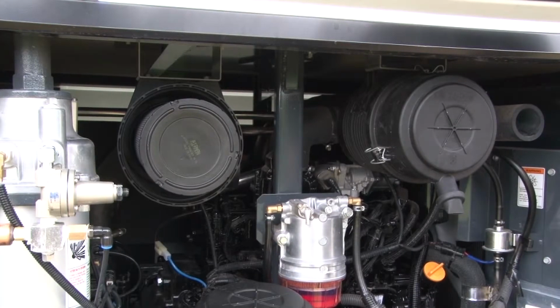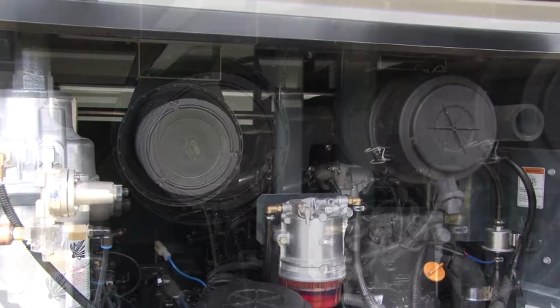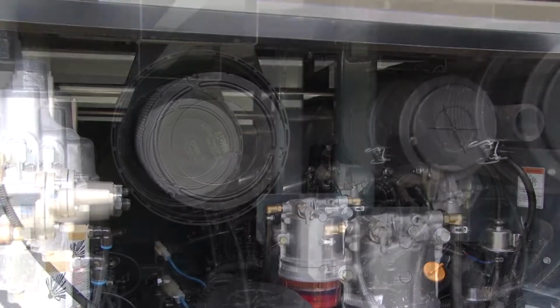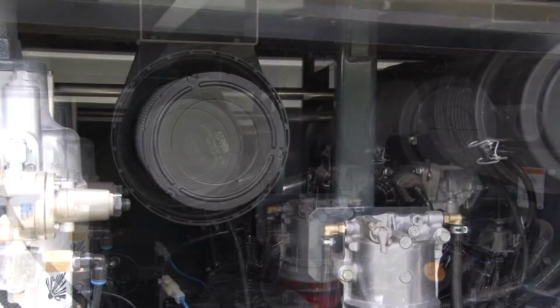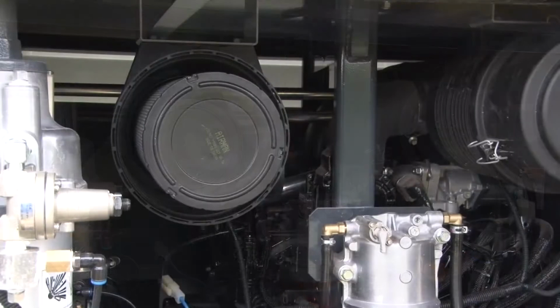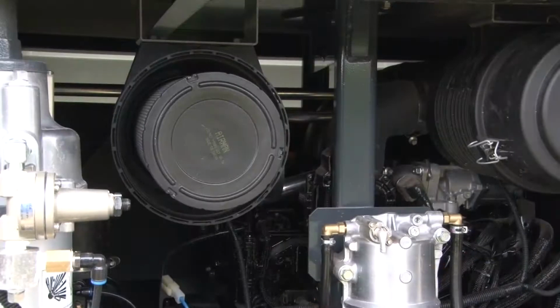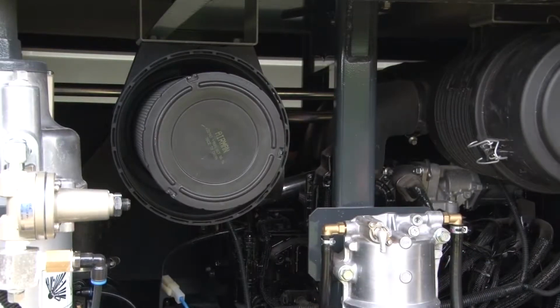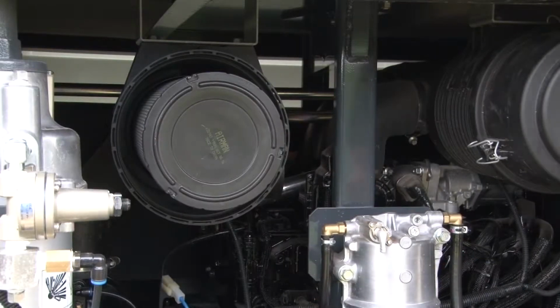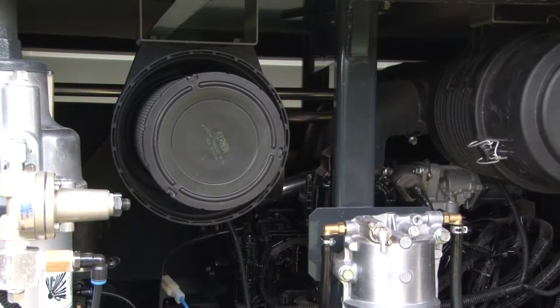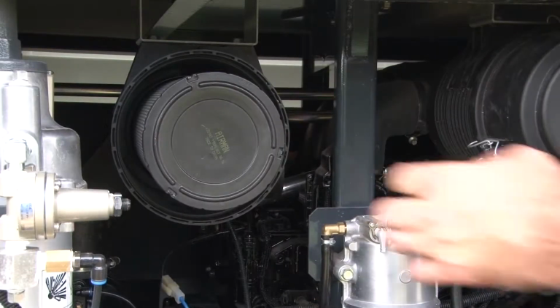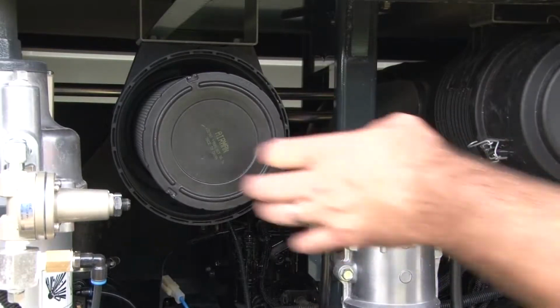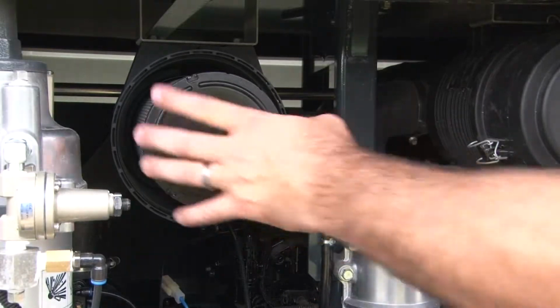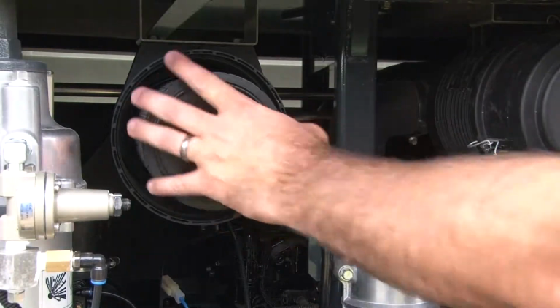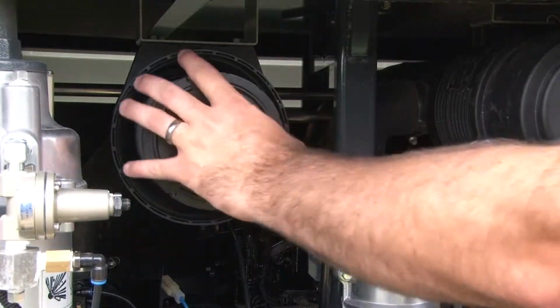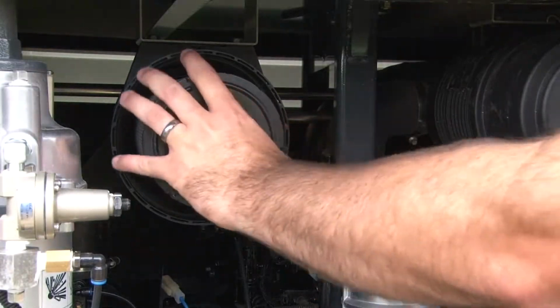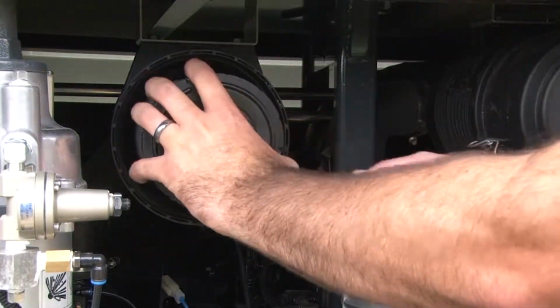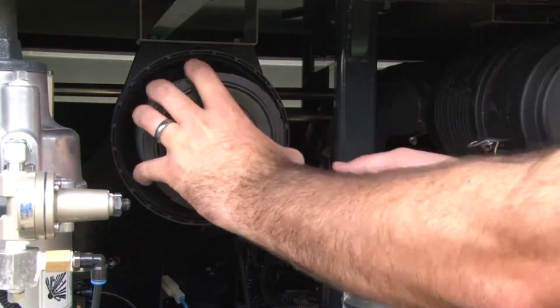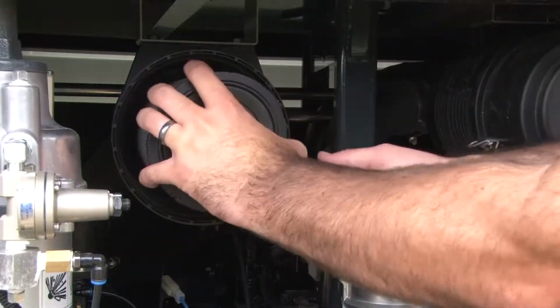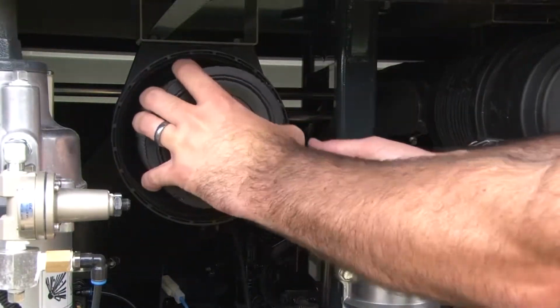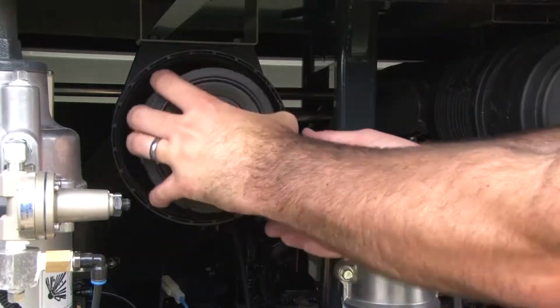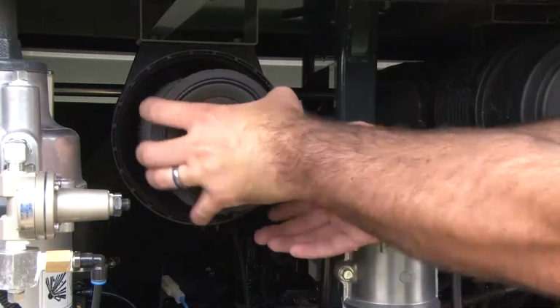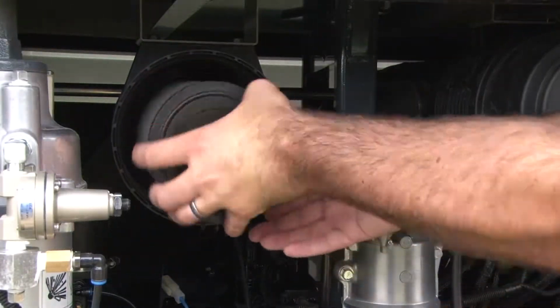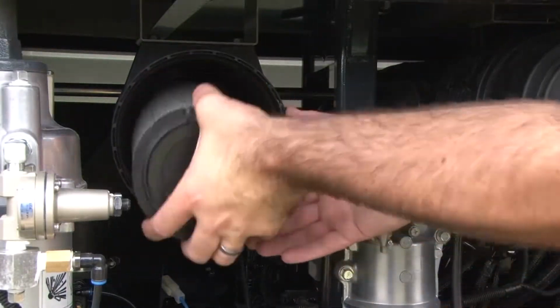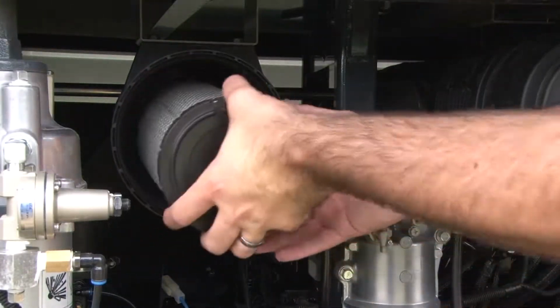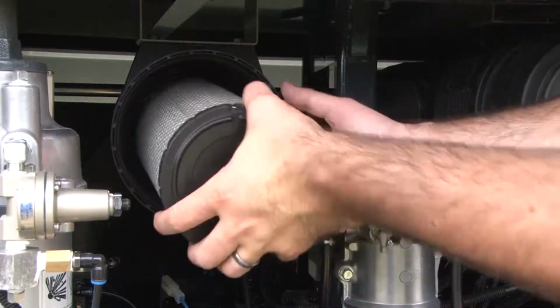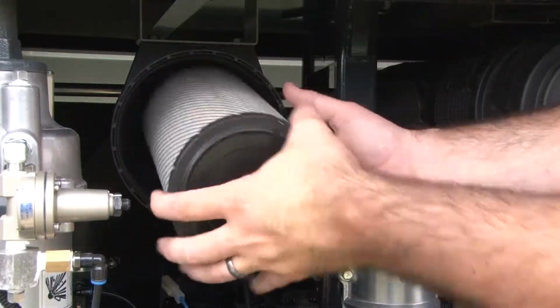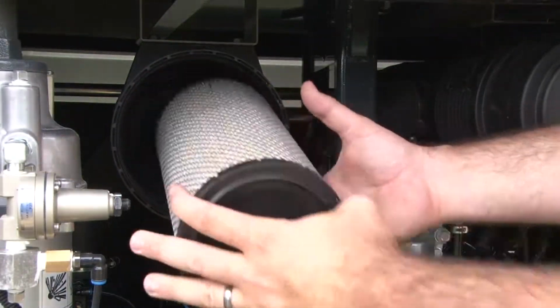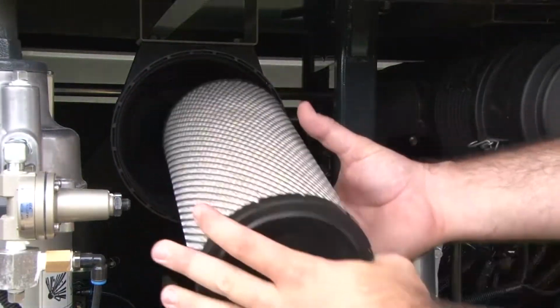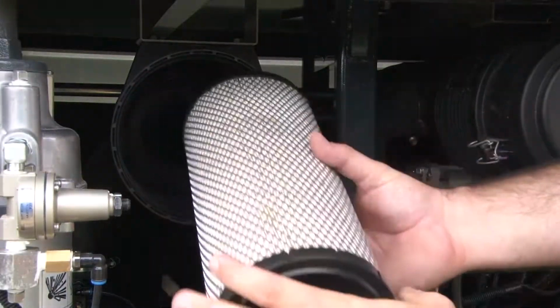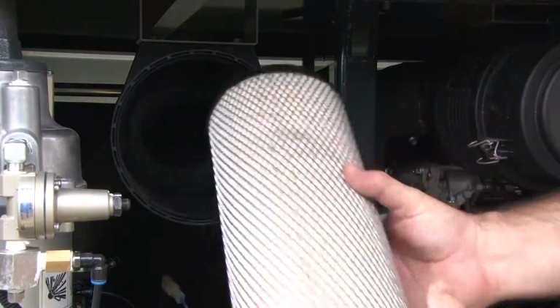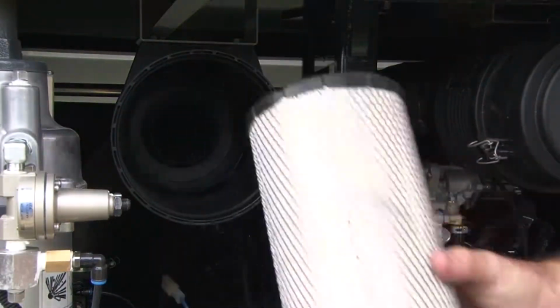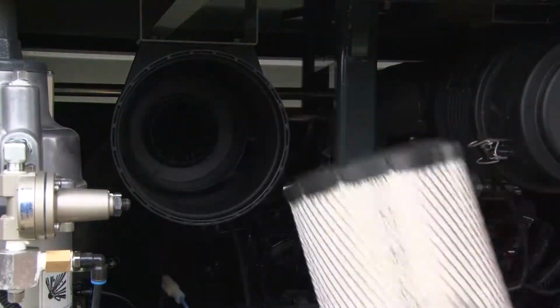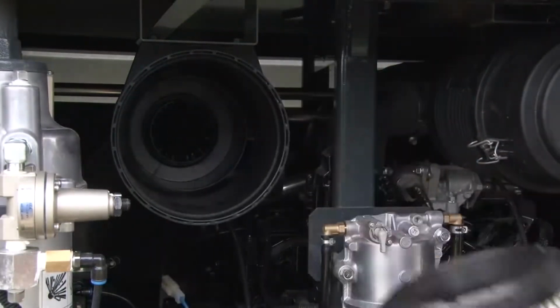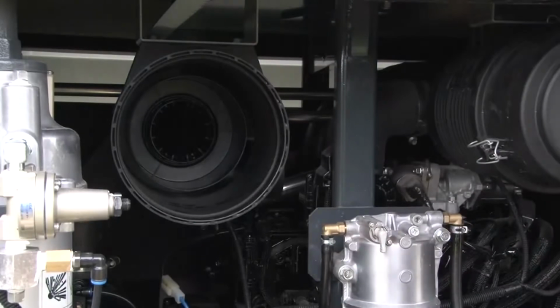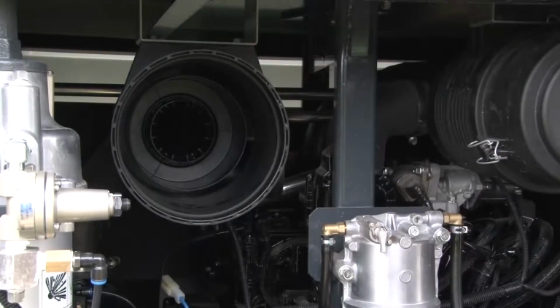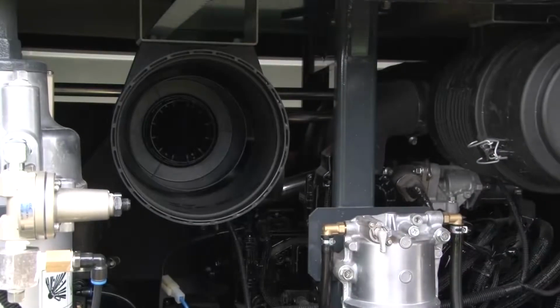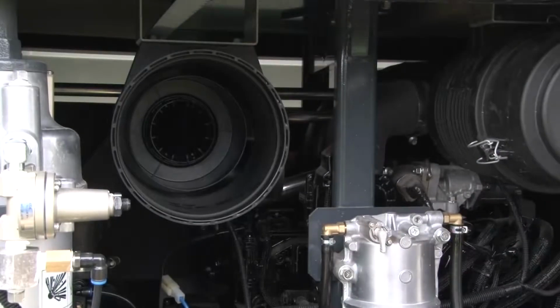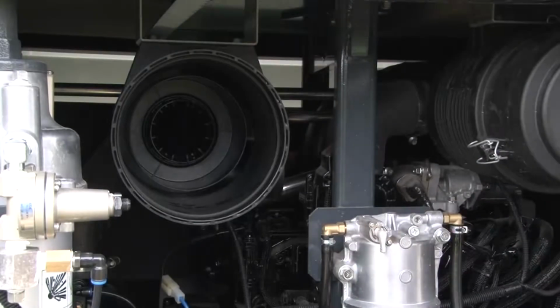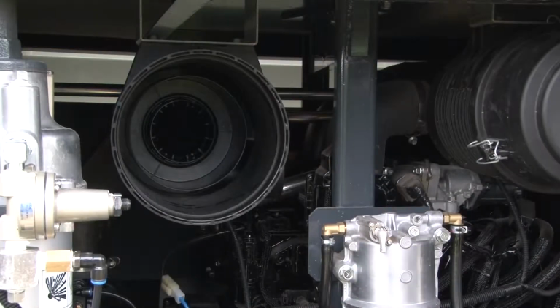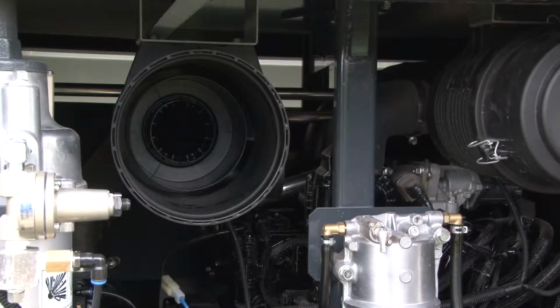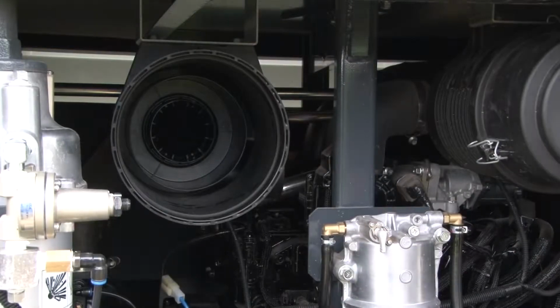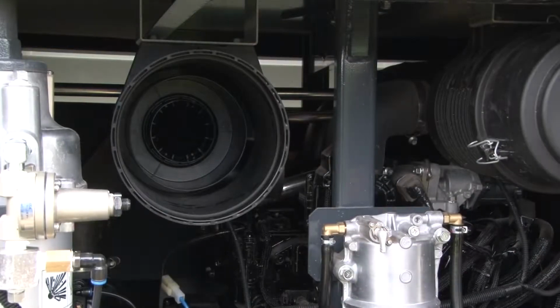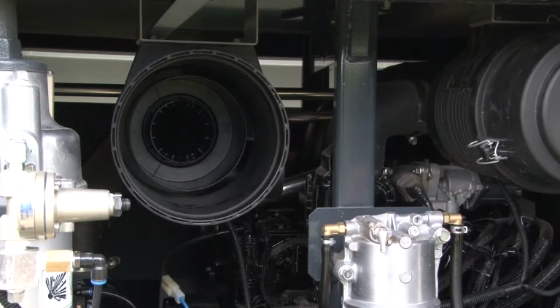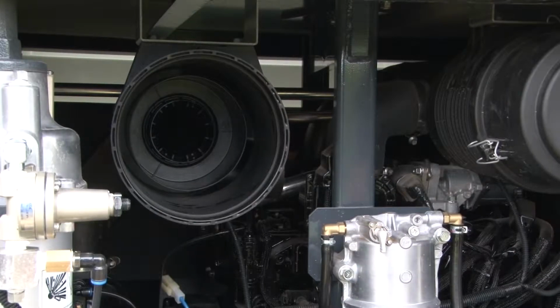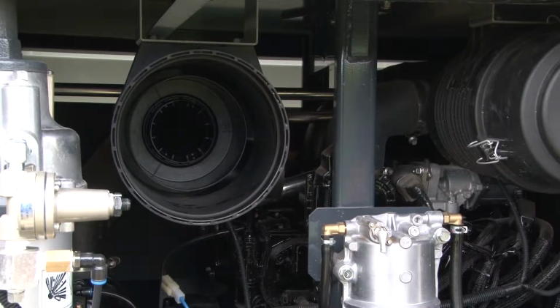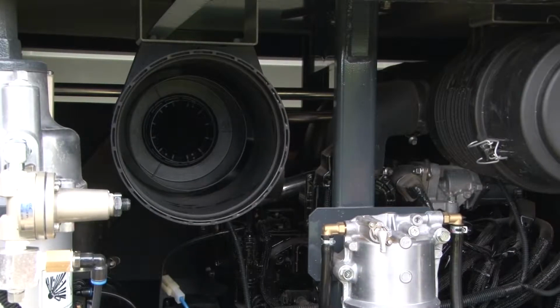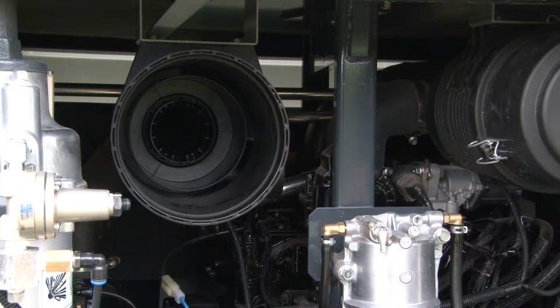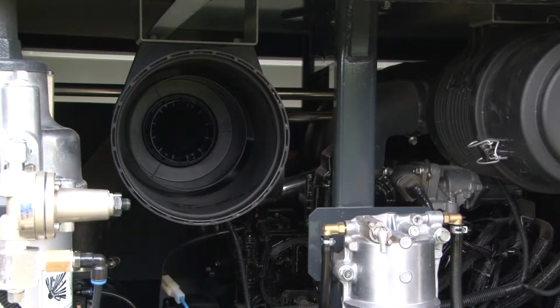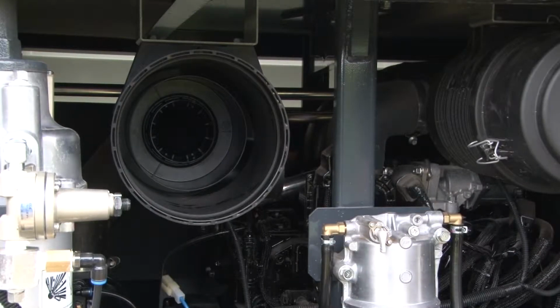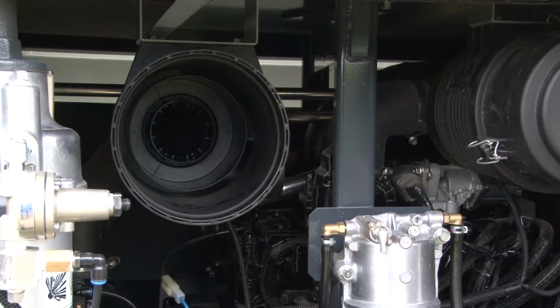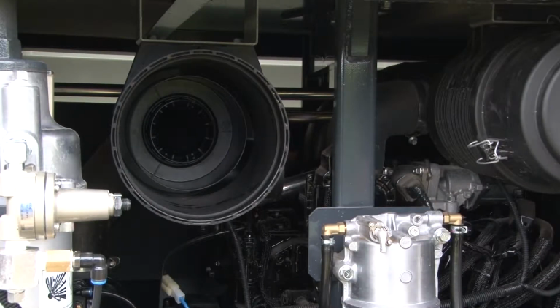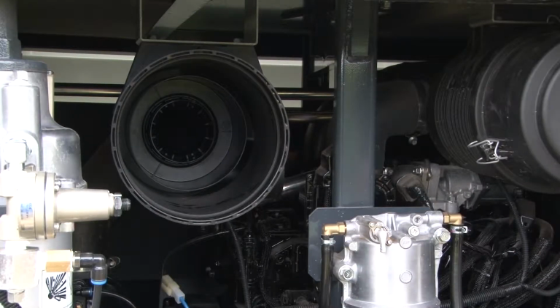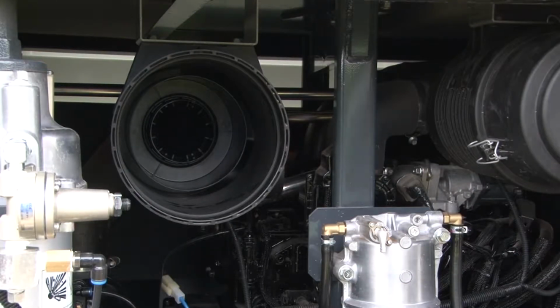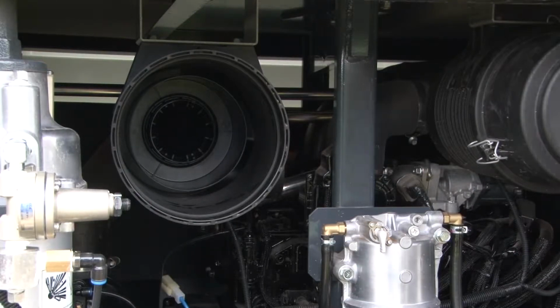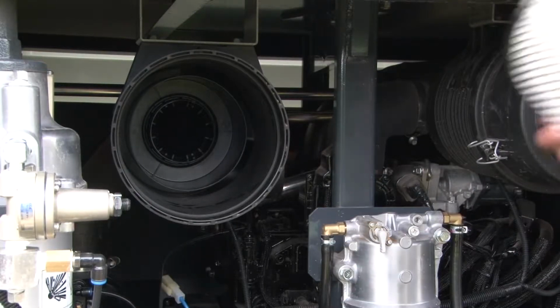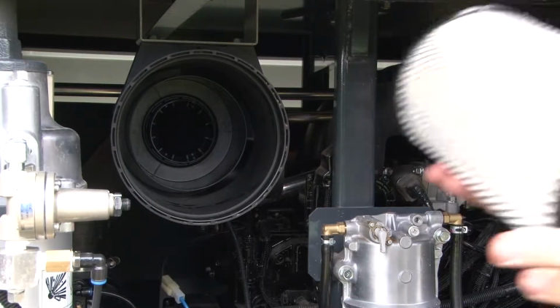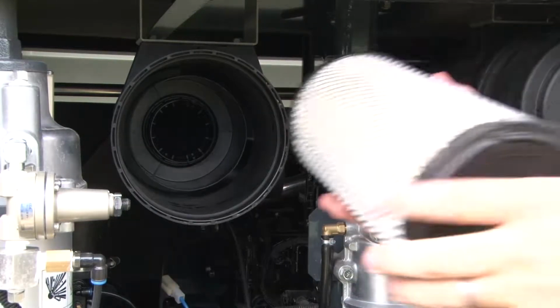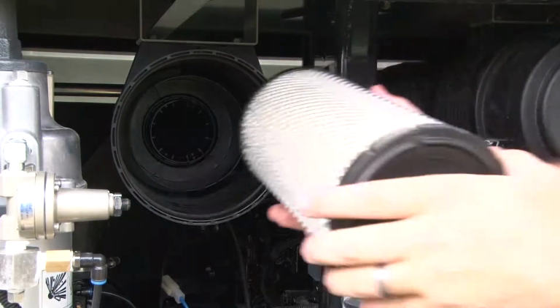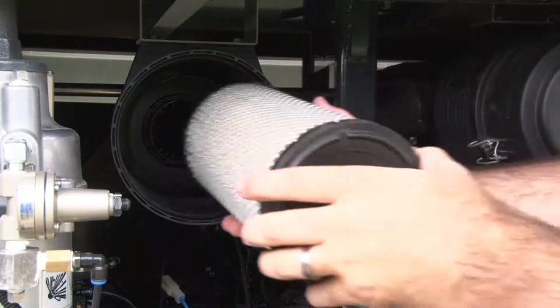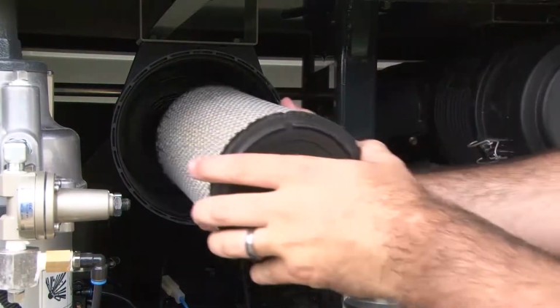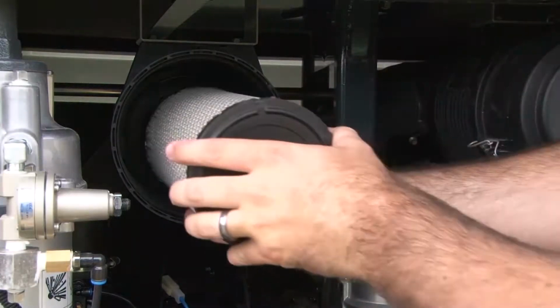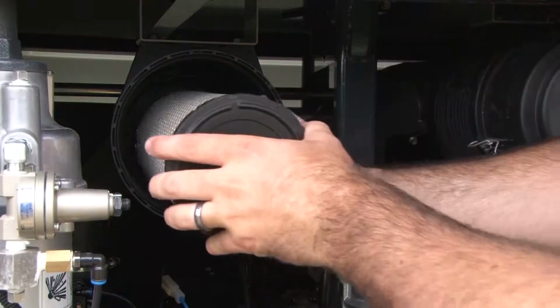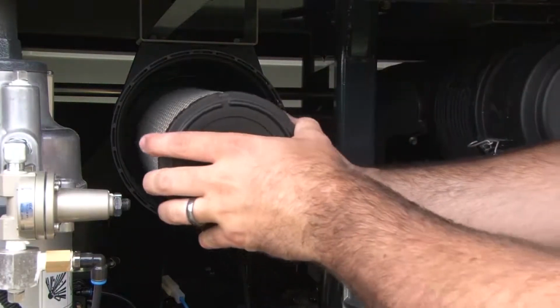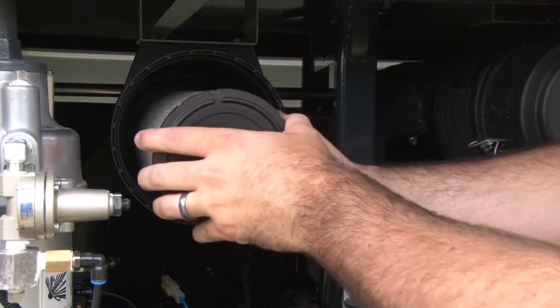During the 500-hour replacement maintenance, discard the used element, then unwrap and place the new element in the filter housing.